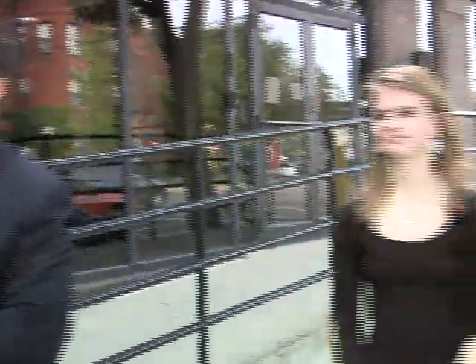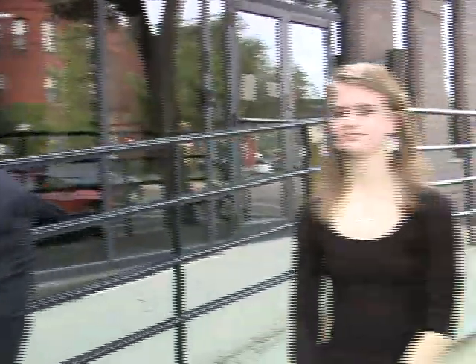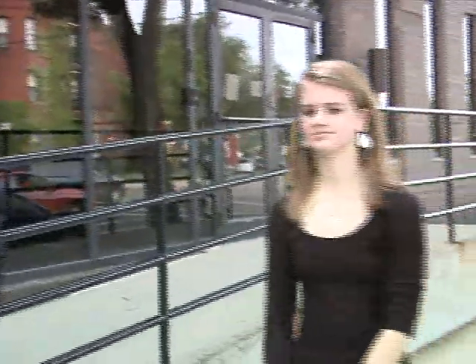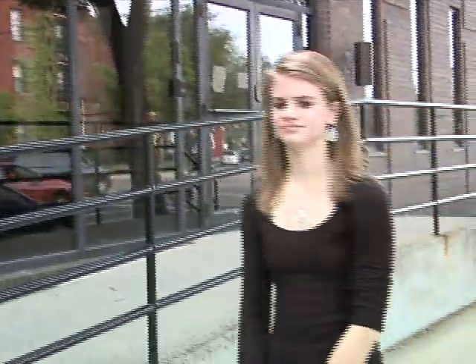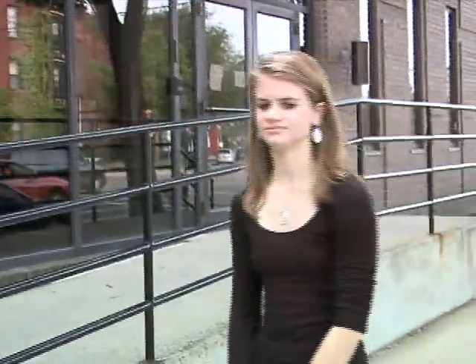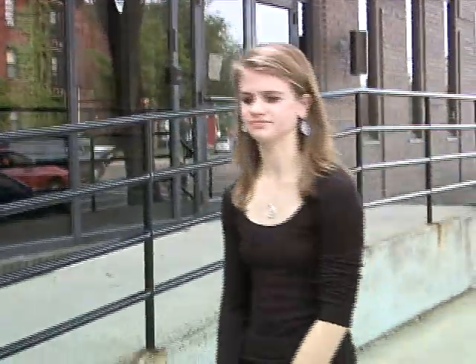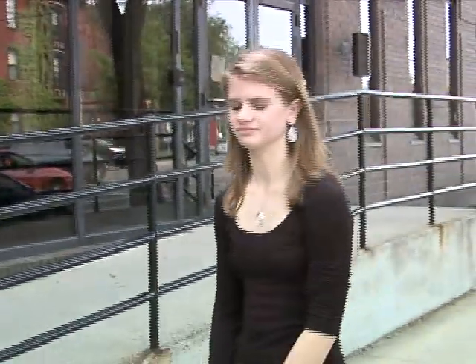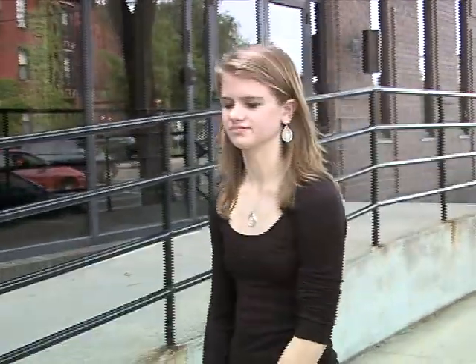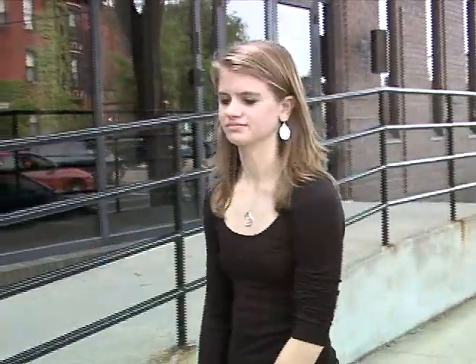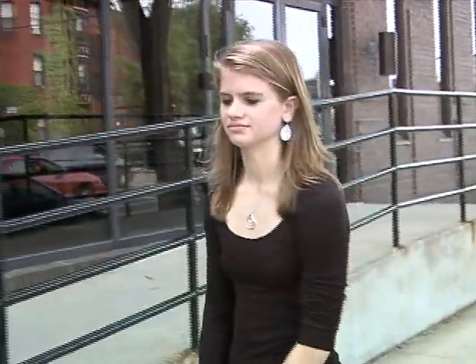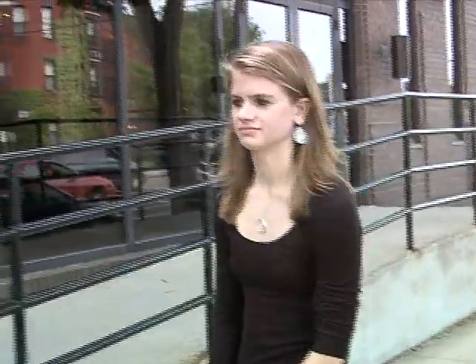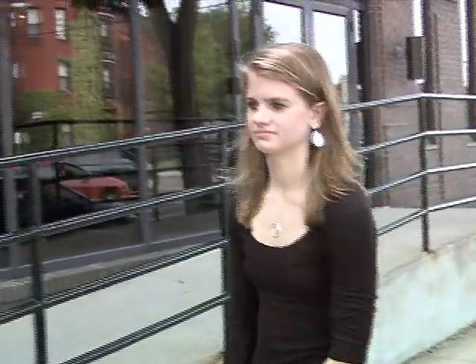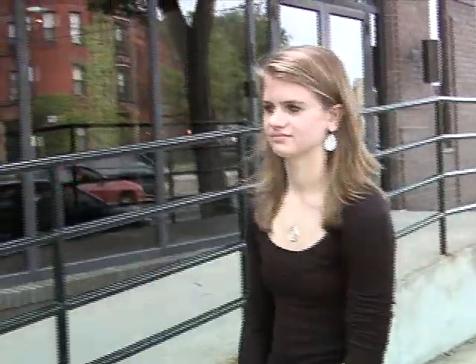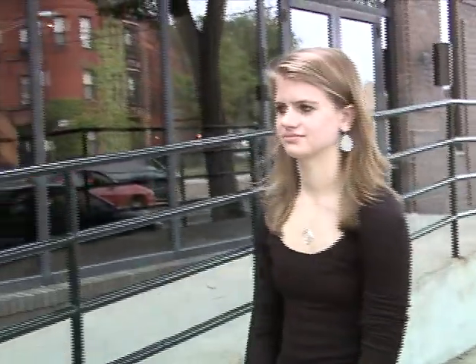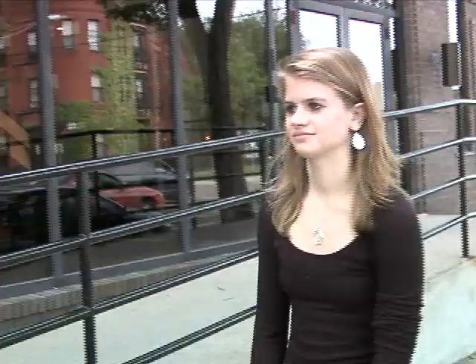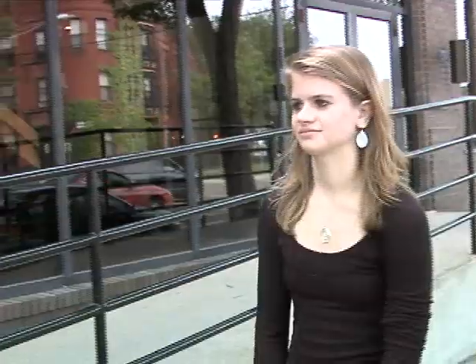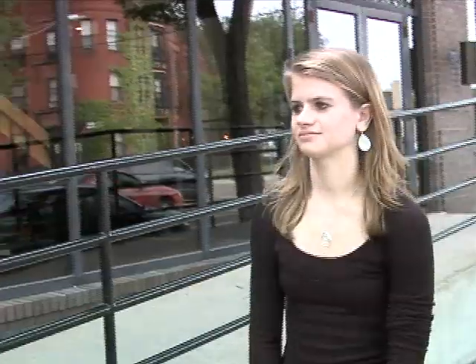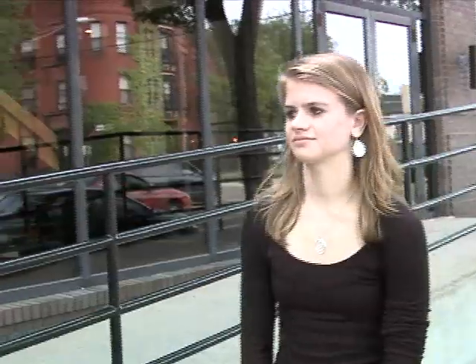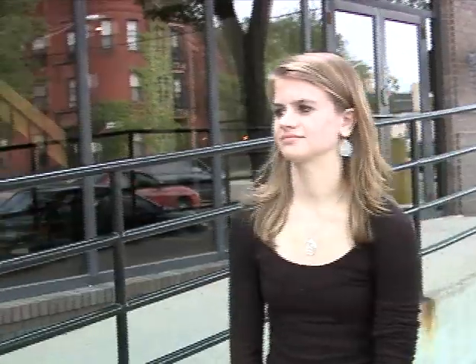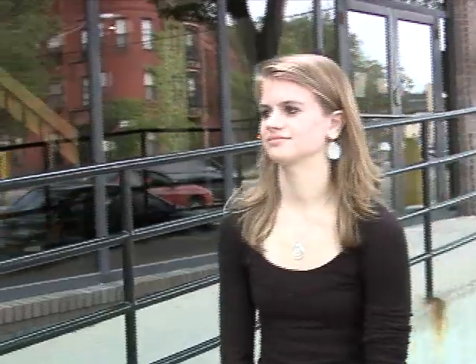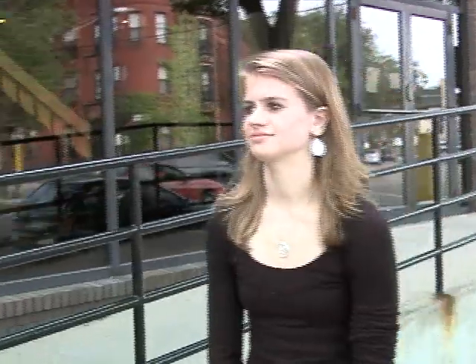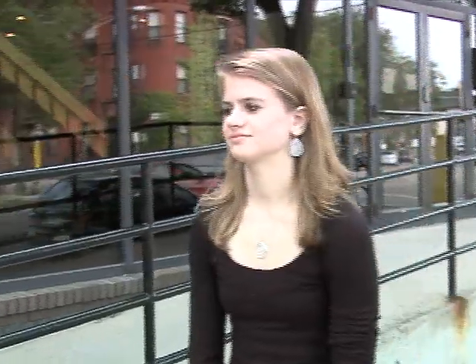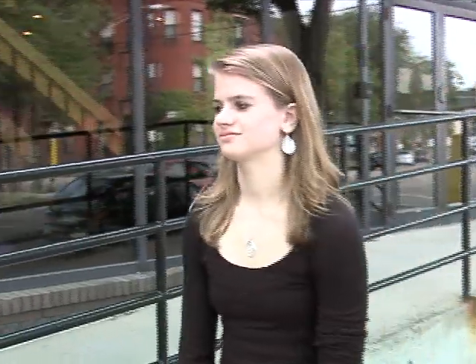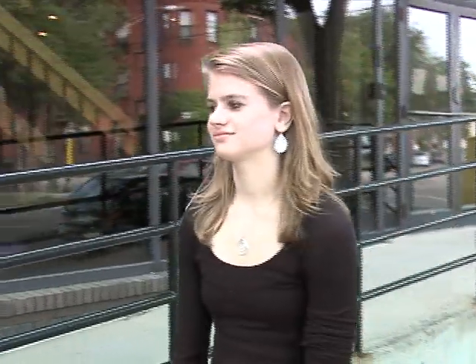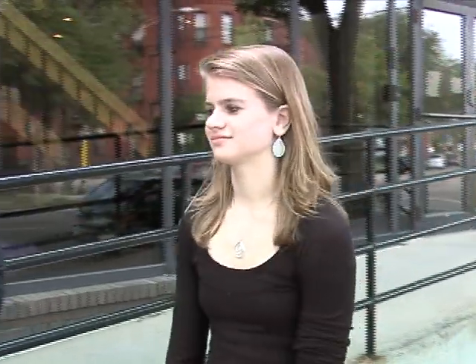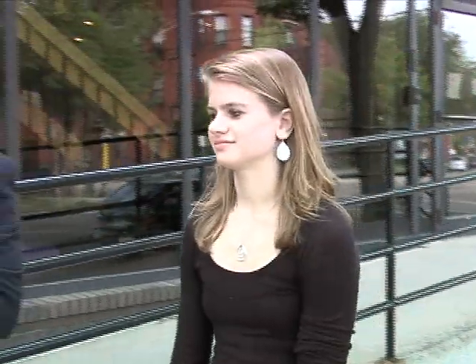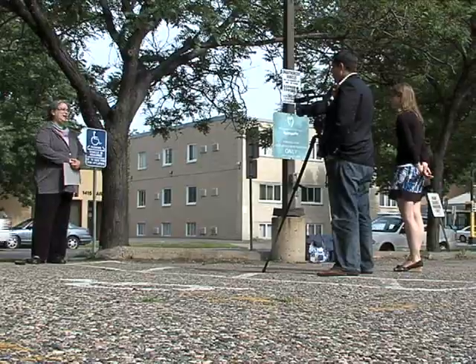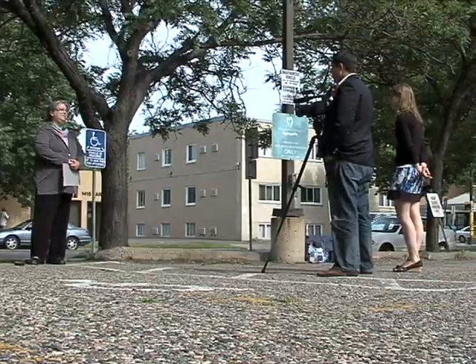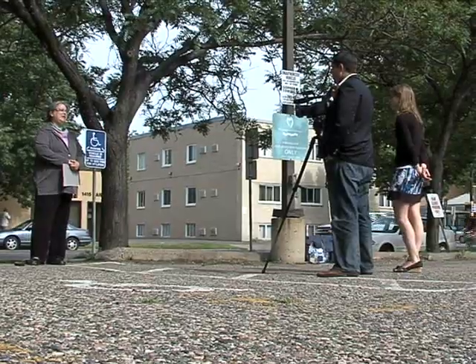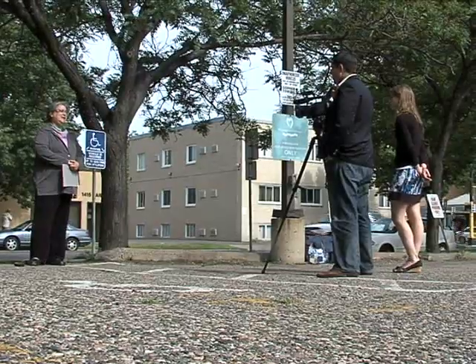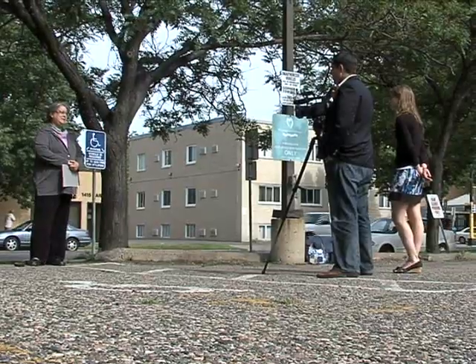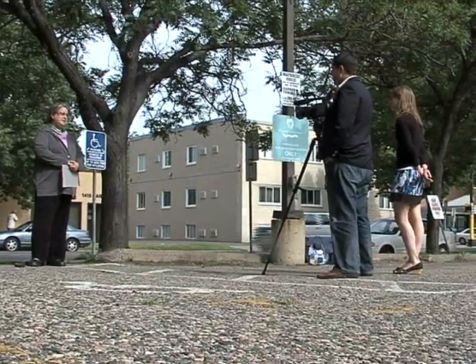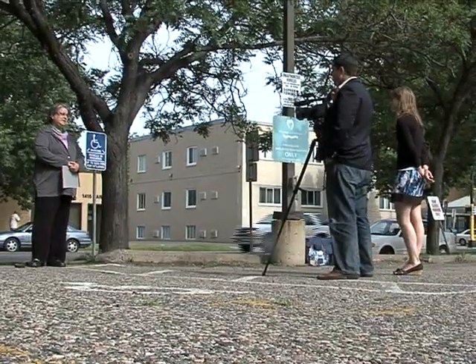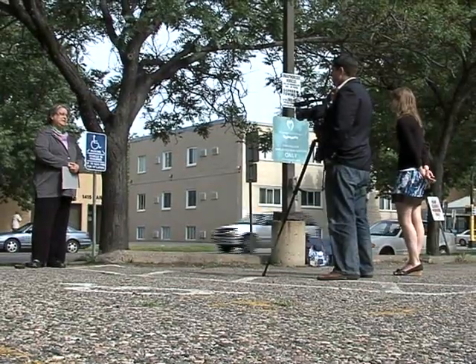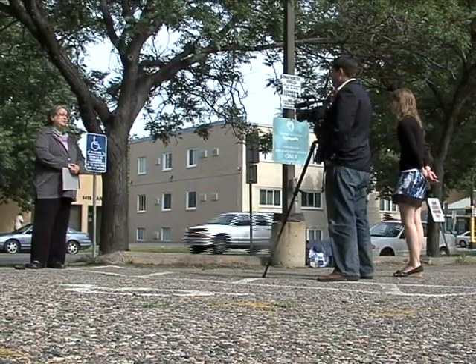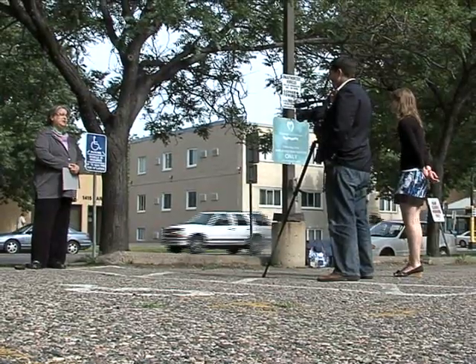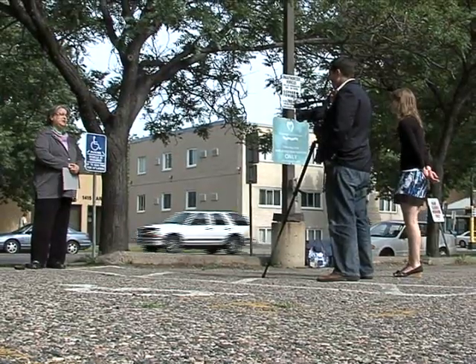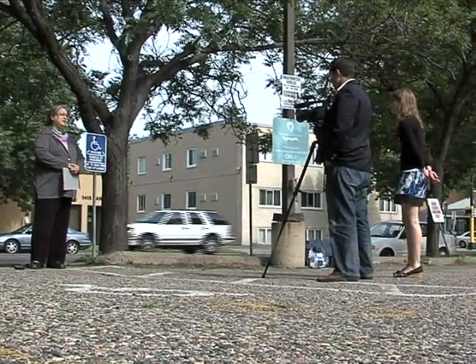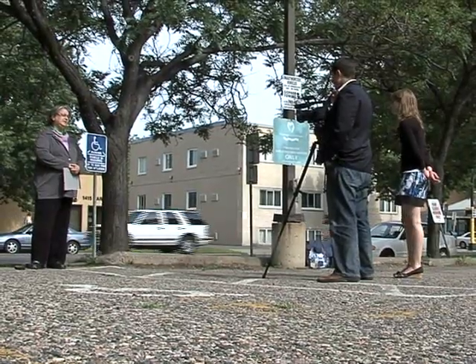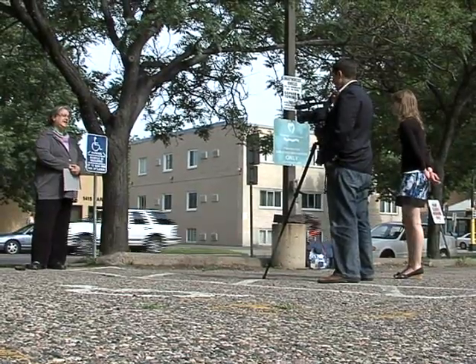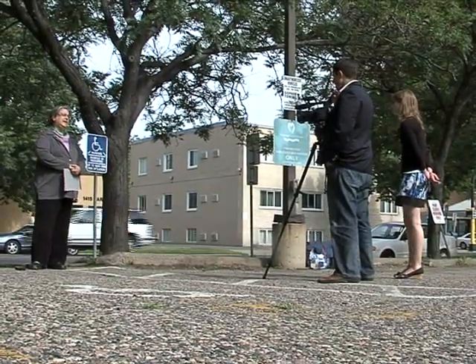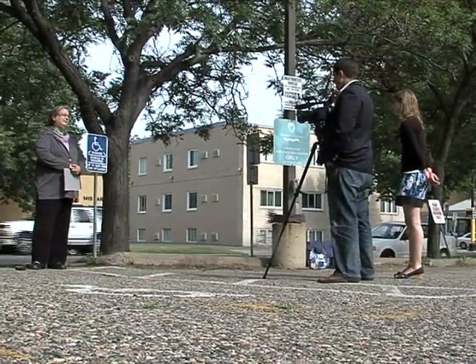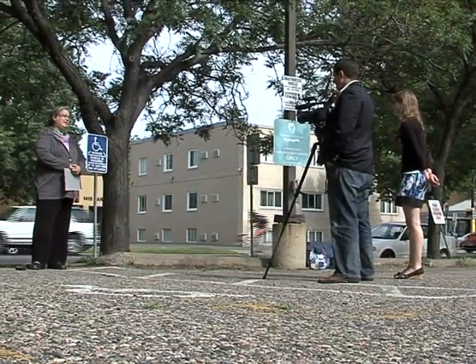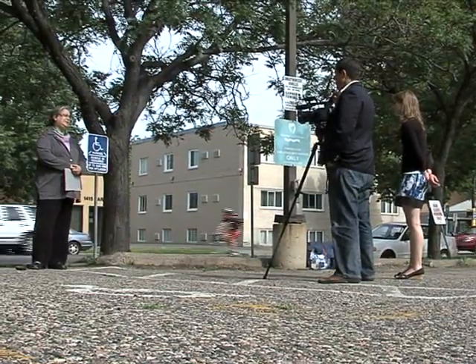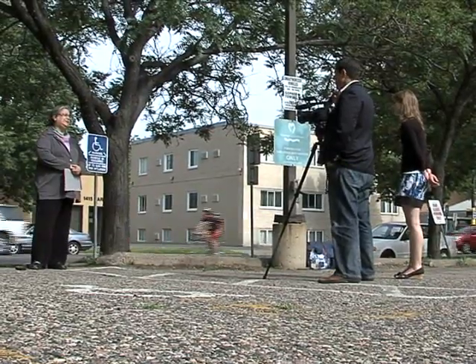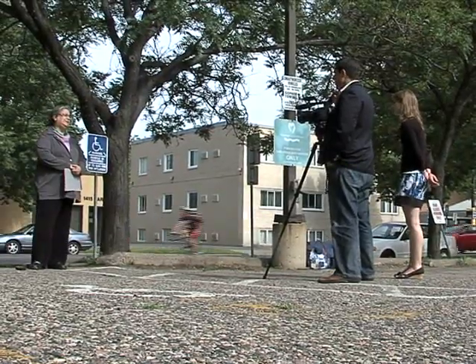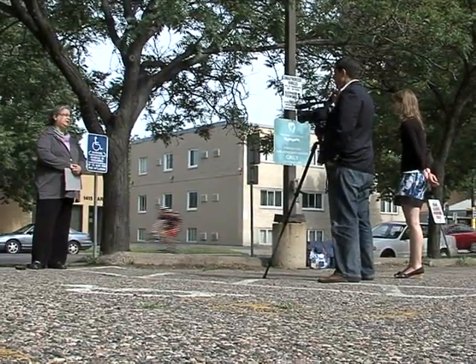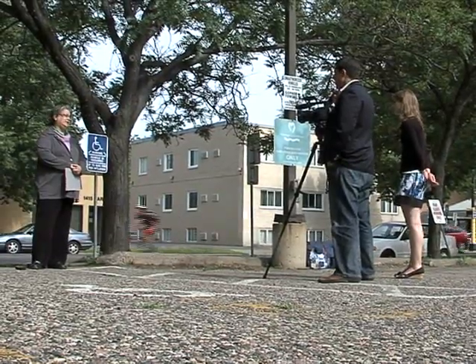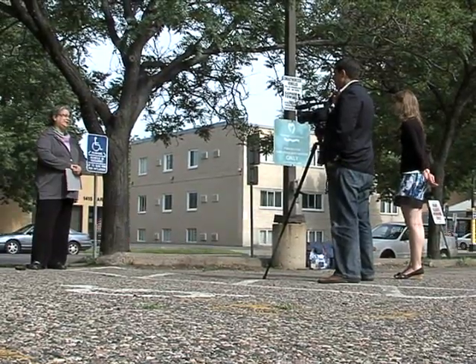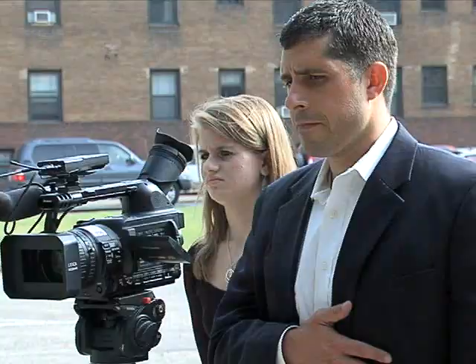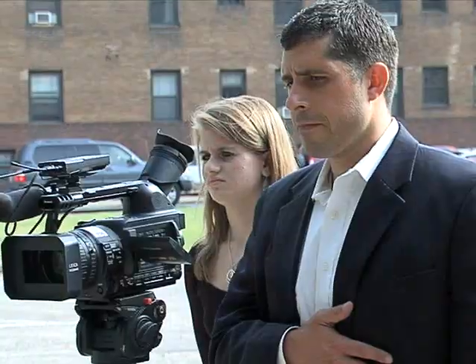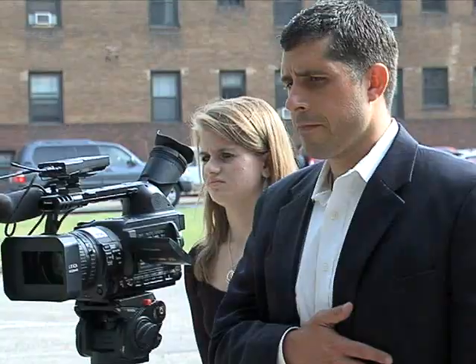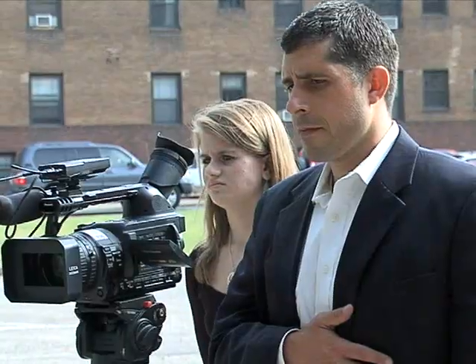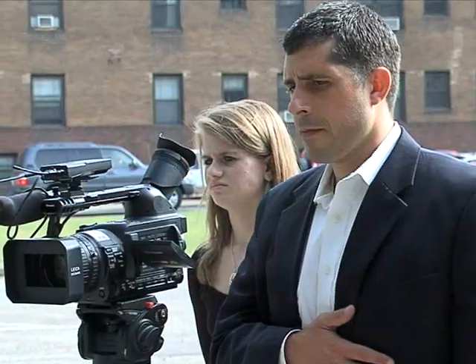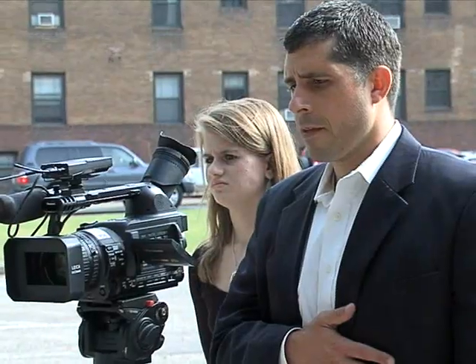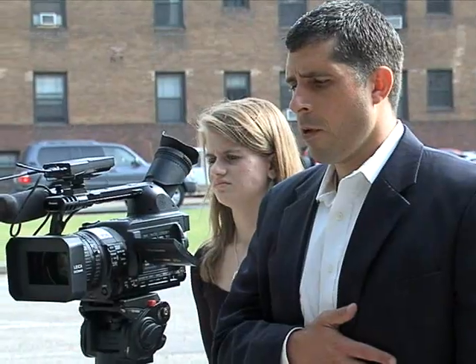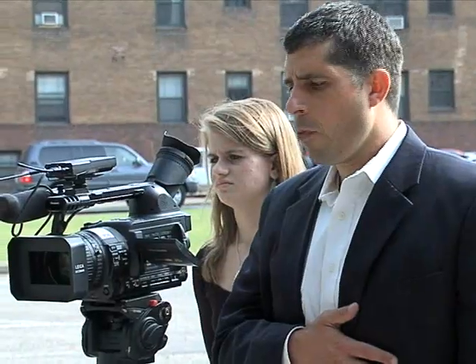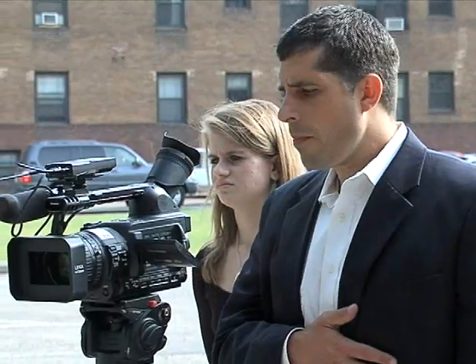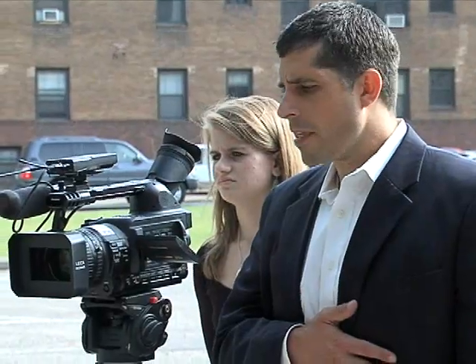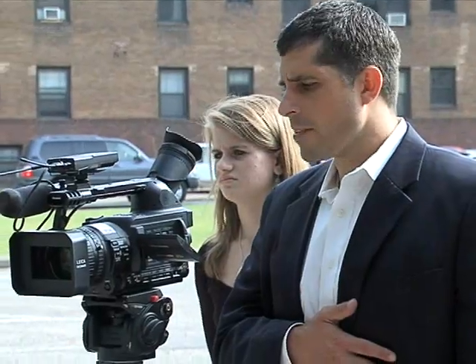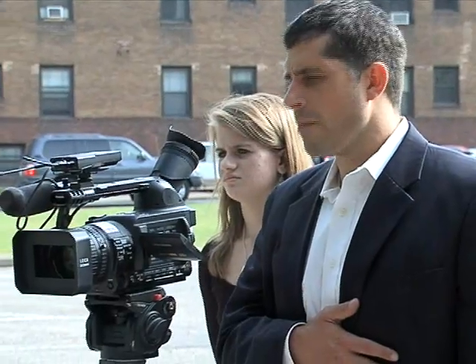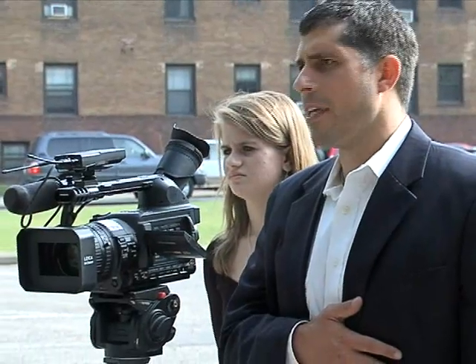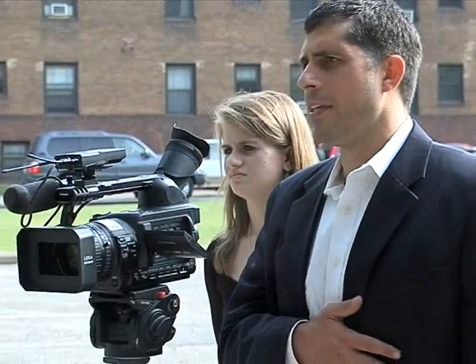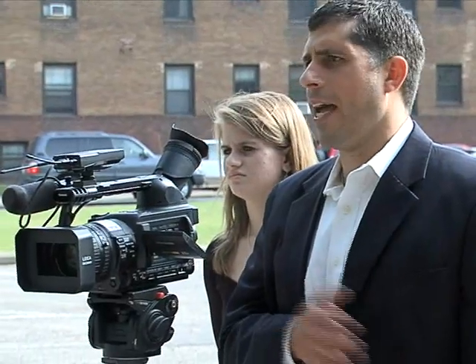Through working with Eric, I have learned everything about journalism — shooting, editing, reporting. I also help with other things, like writing.